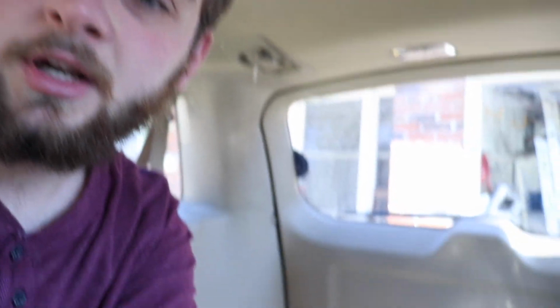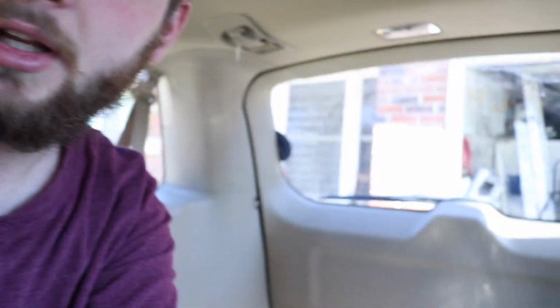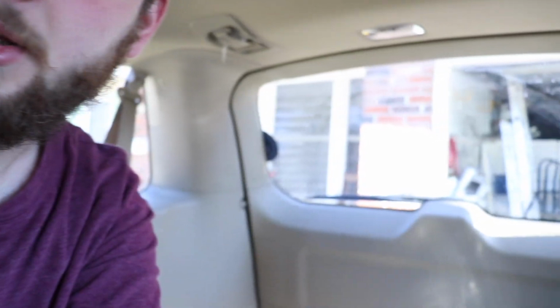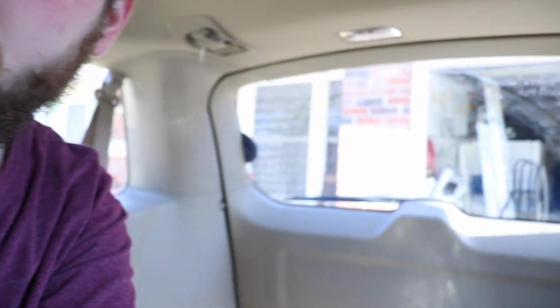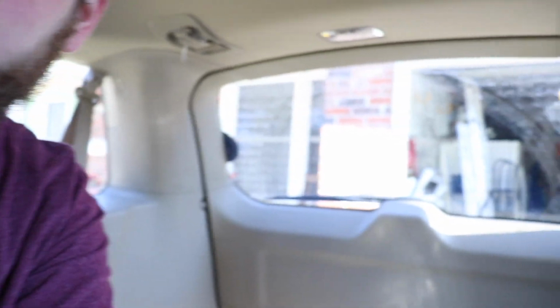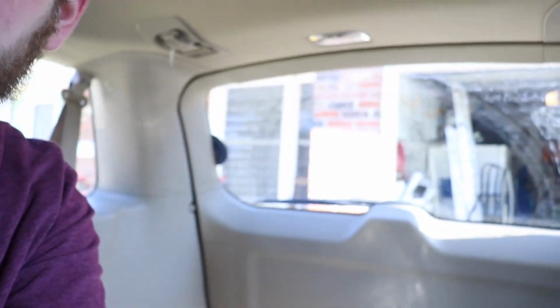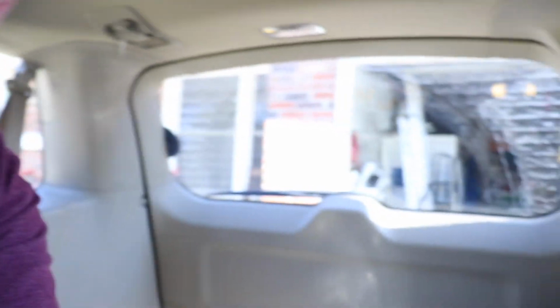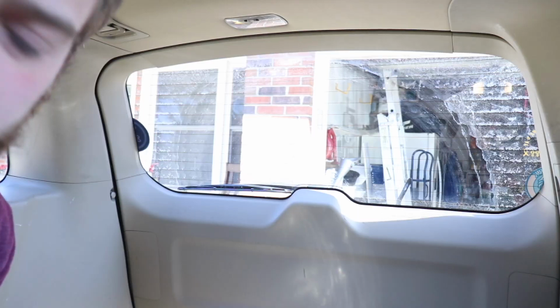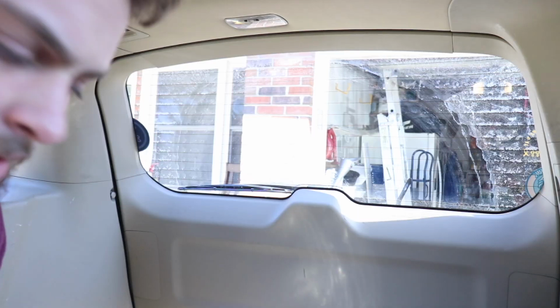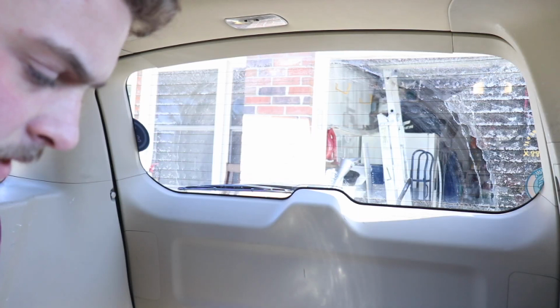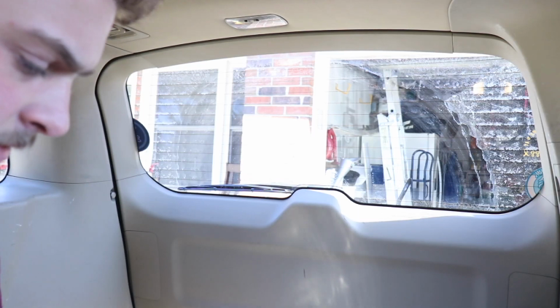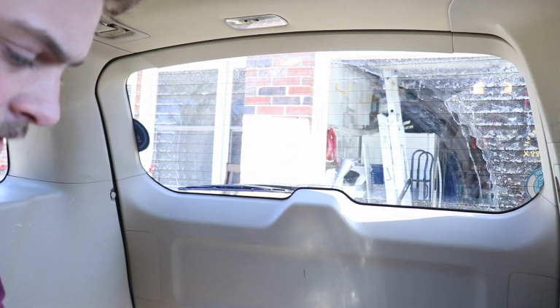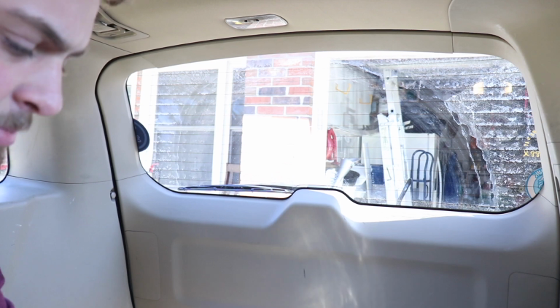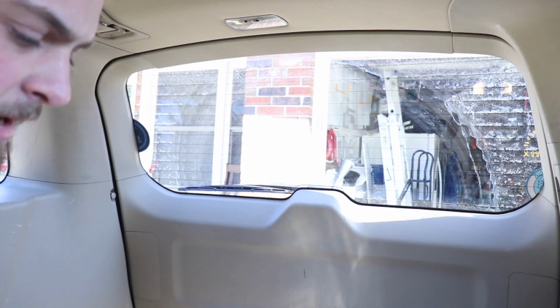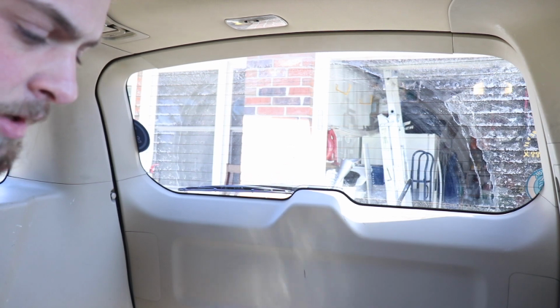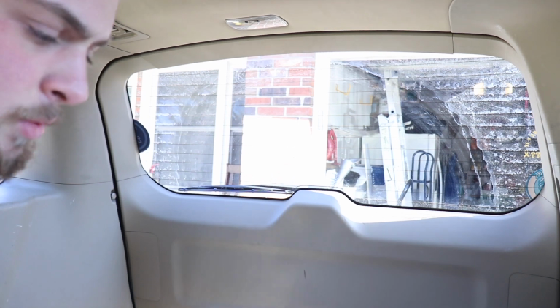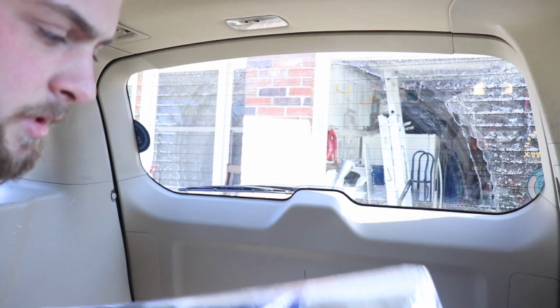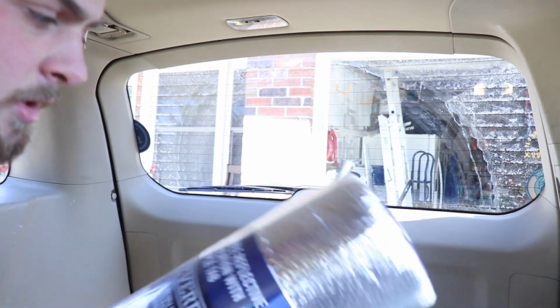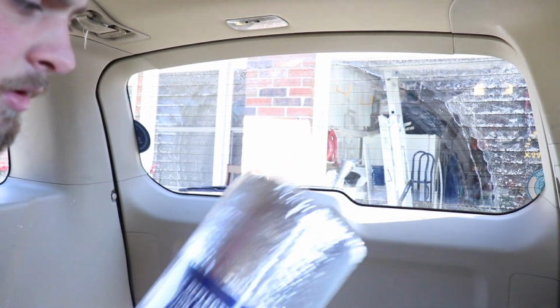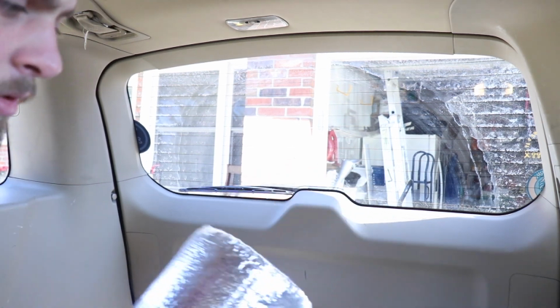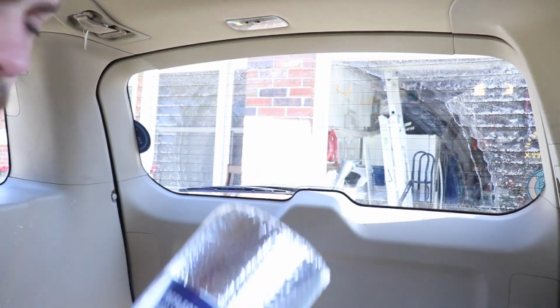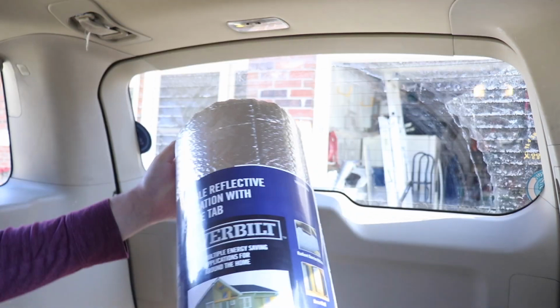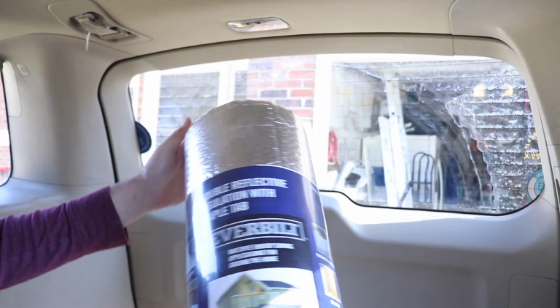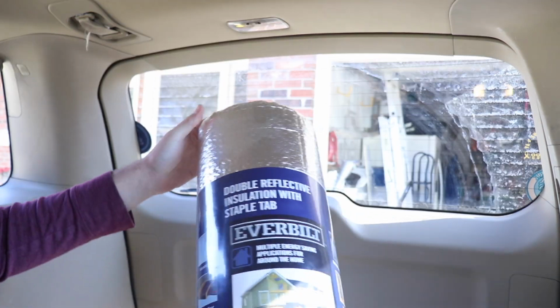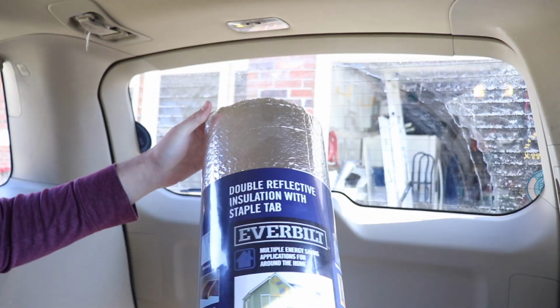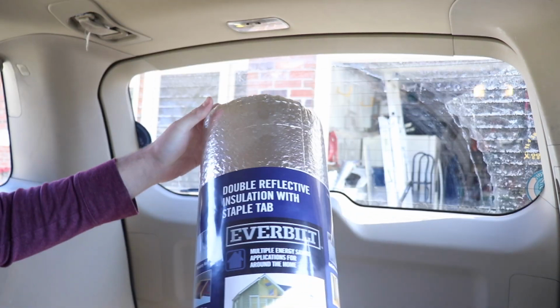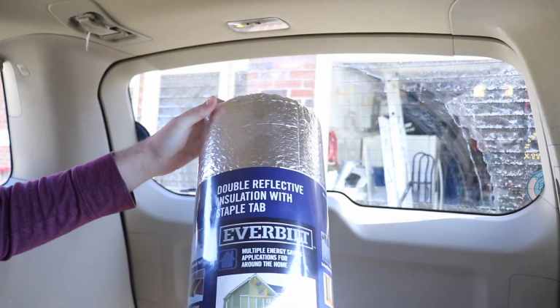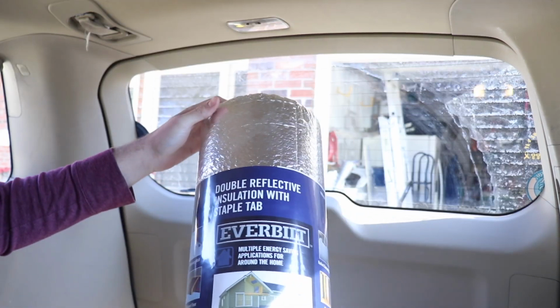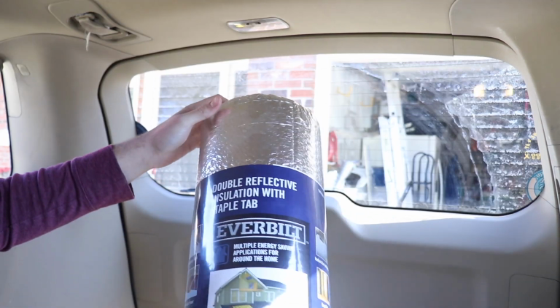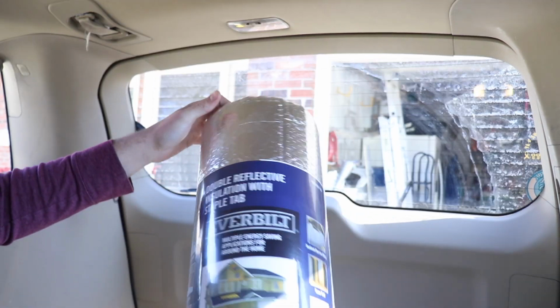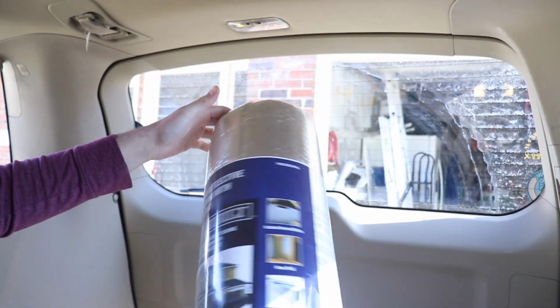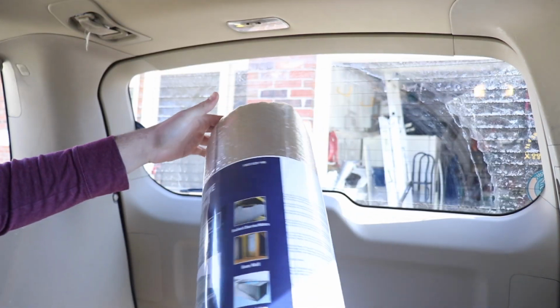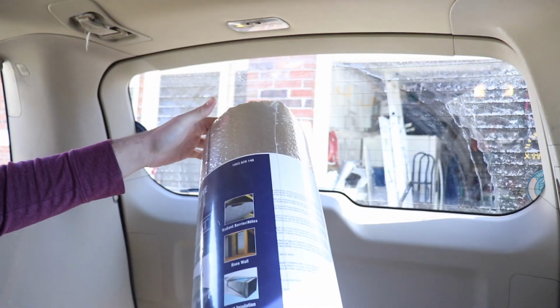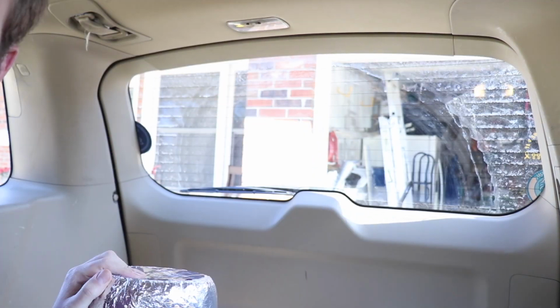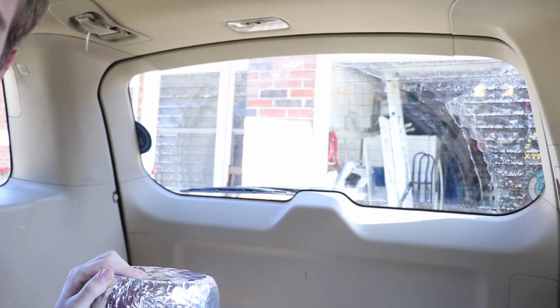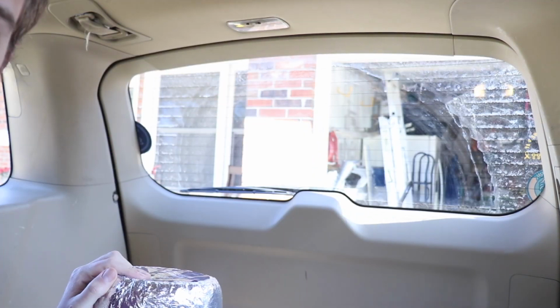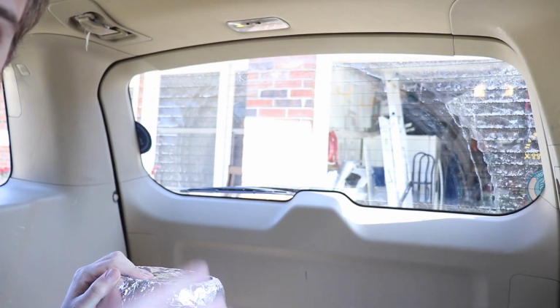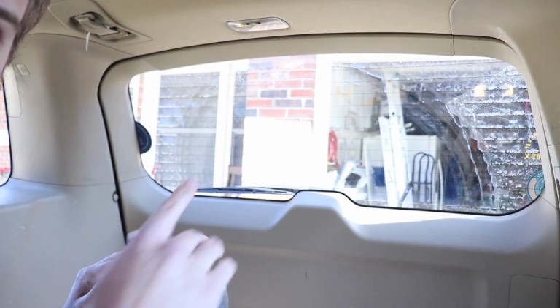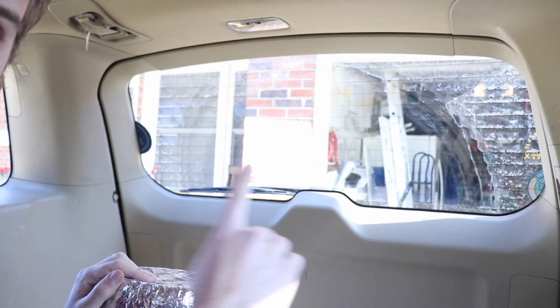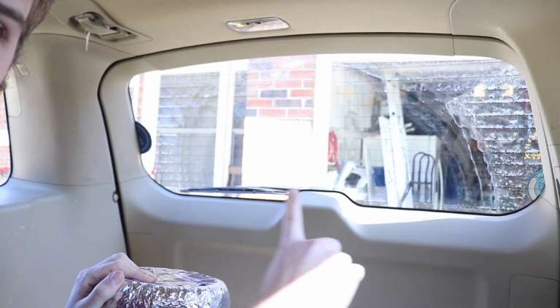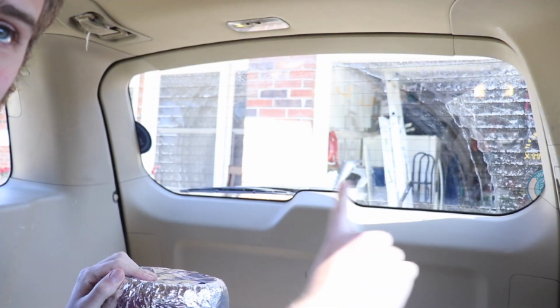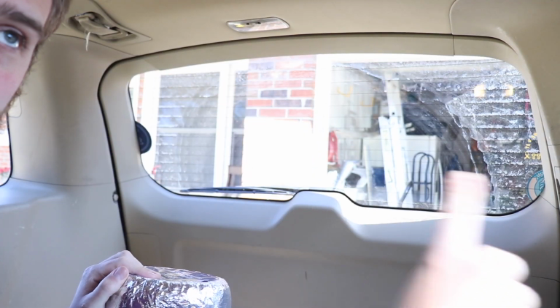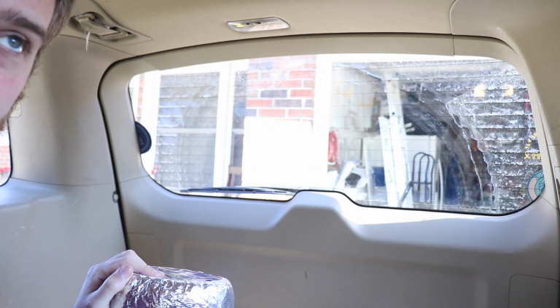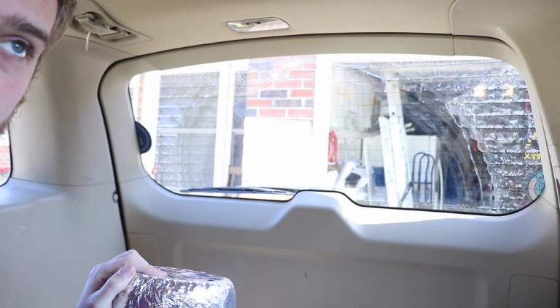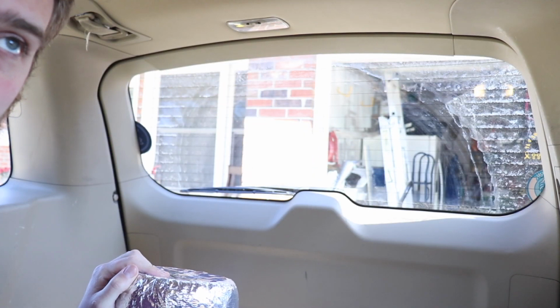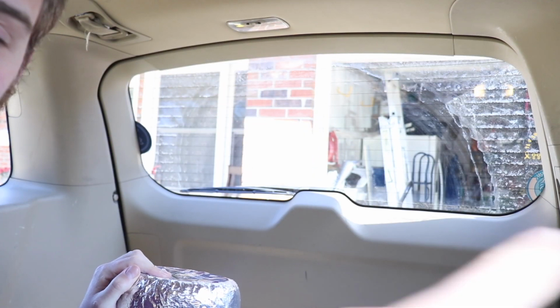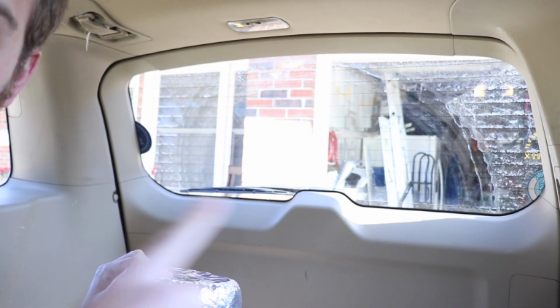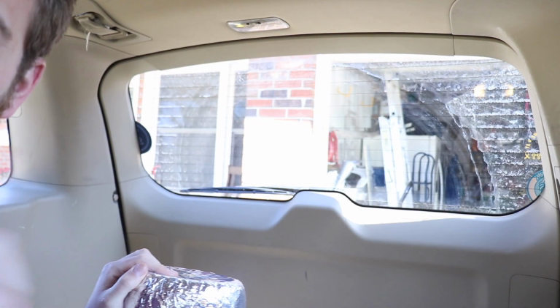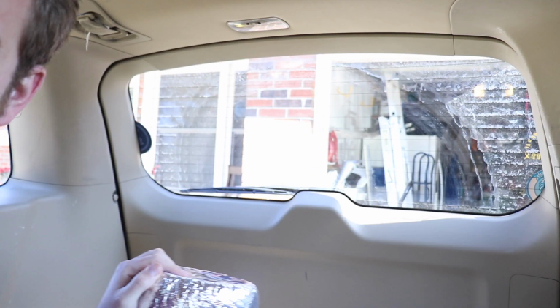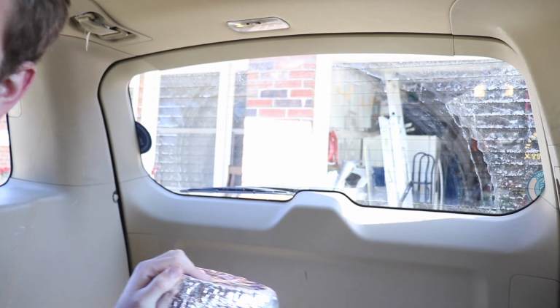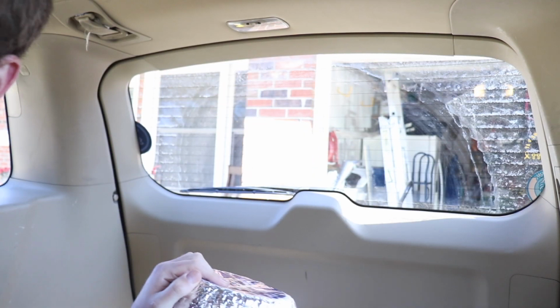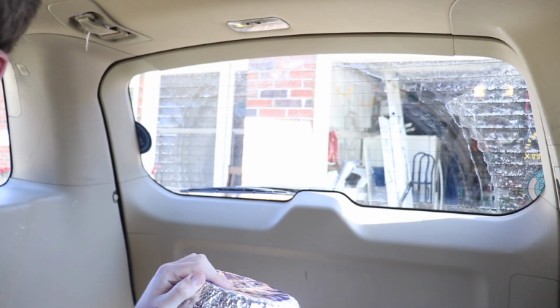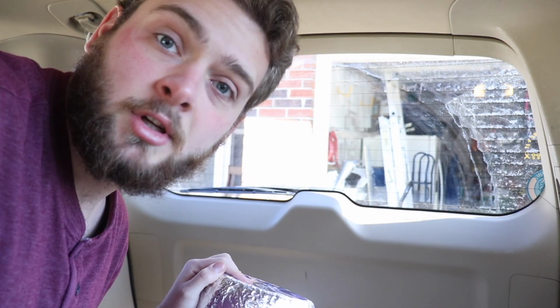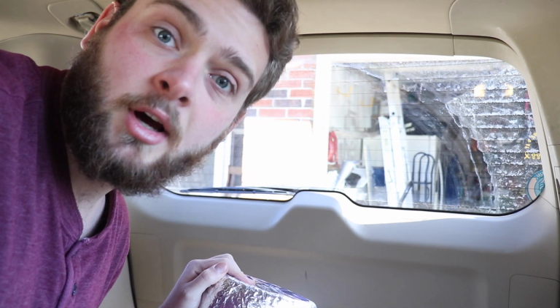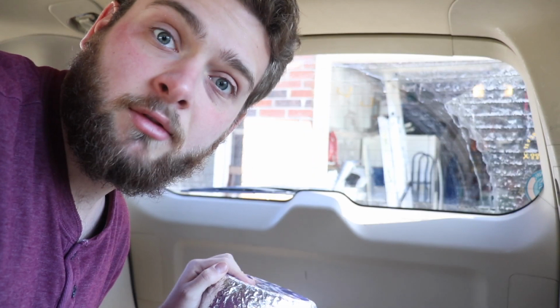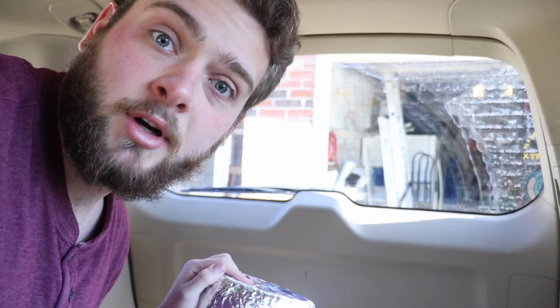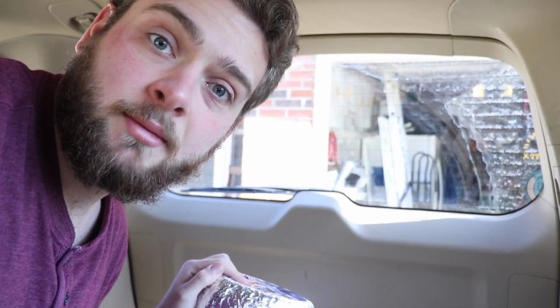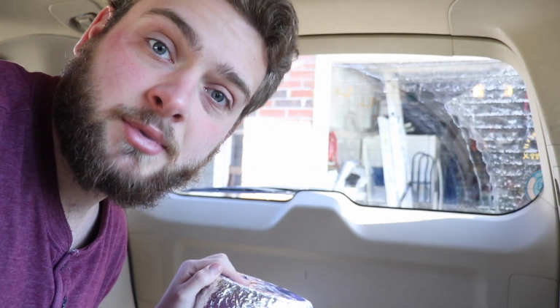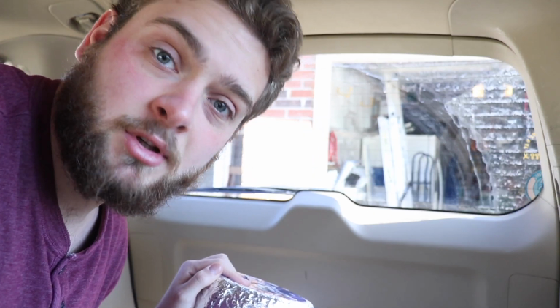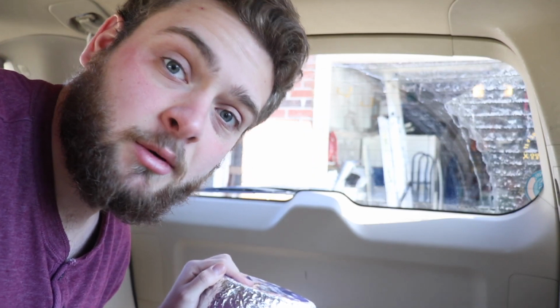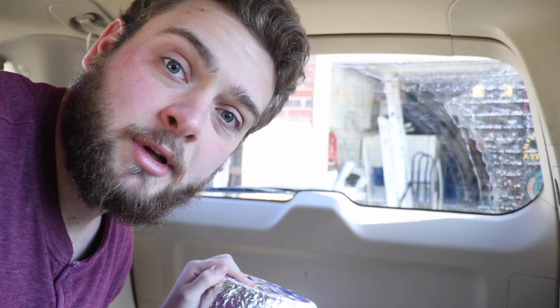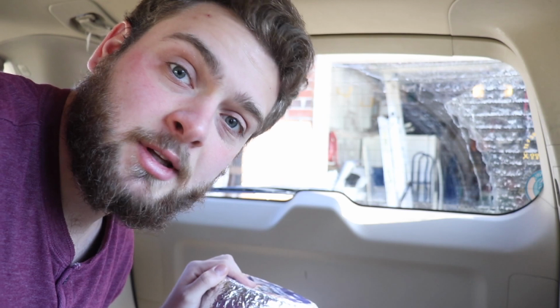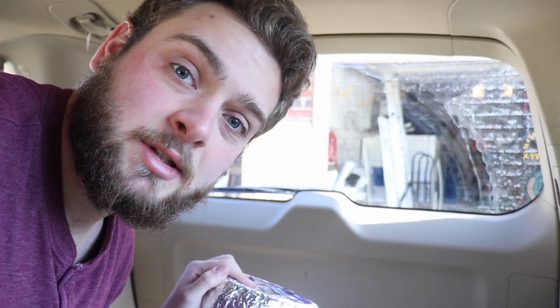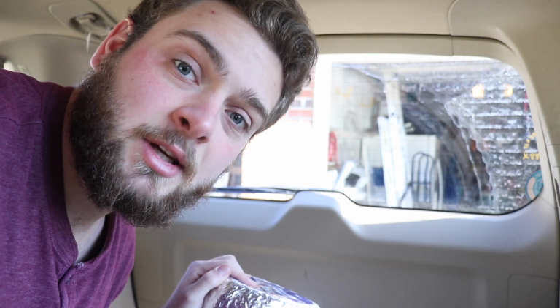First thing I need to do is cover this back window with the Reflectix, then I'm going to go around the whole vehicle to cover it up so nobody can see in.